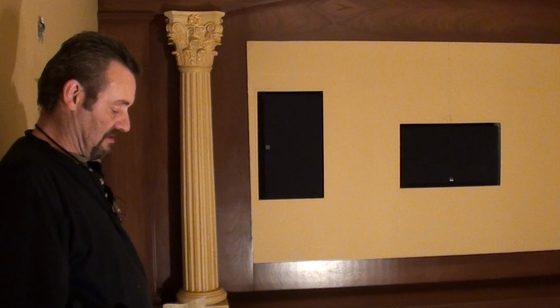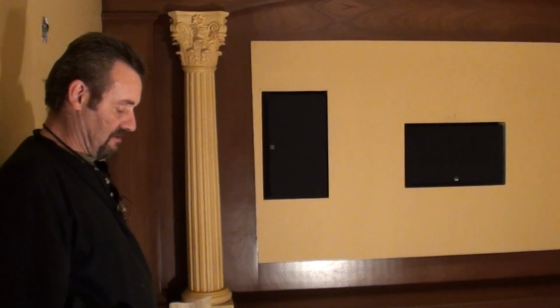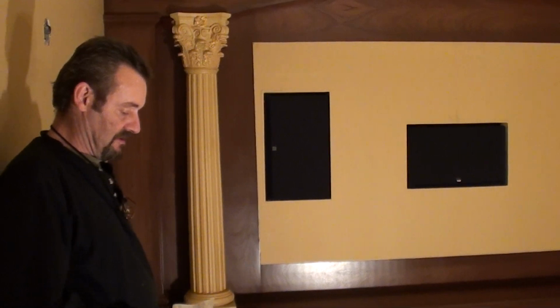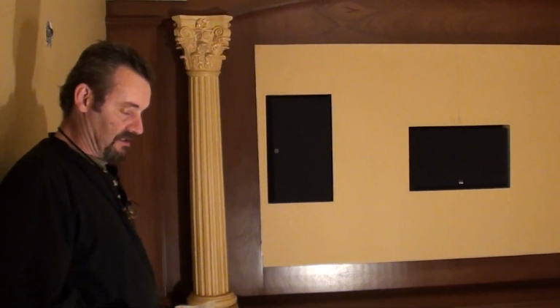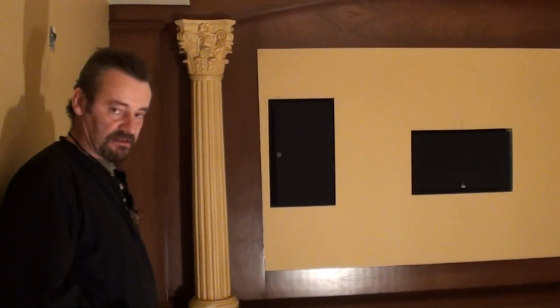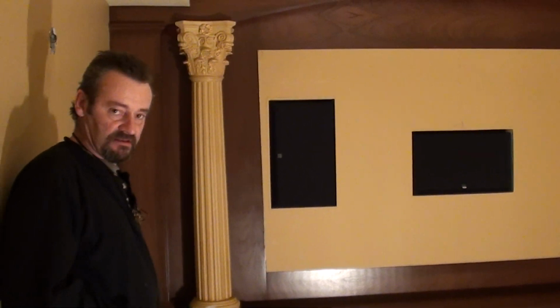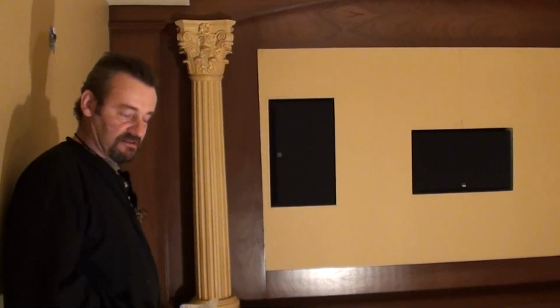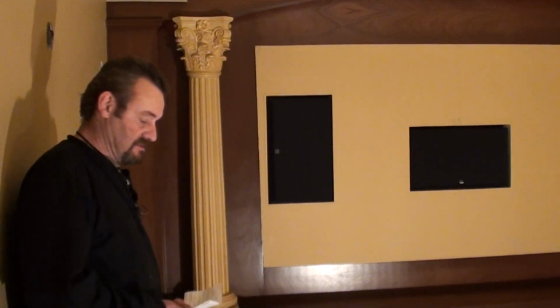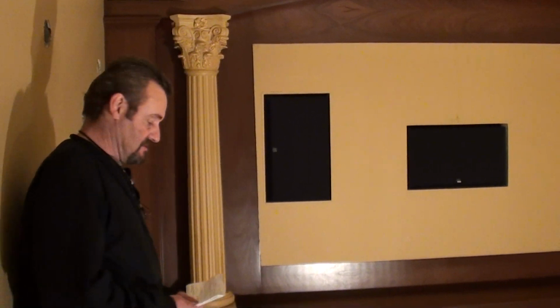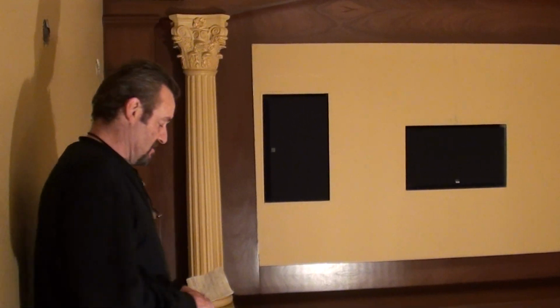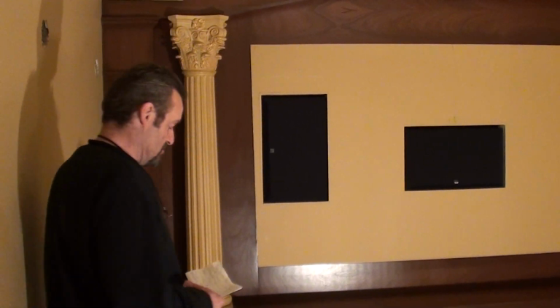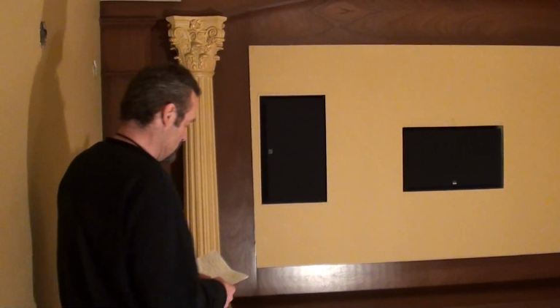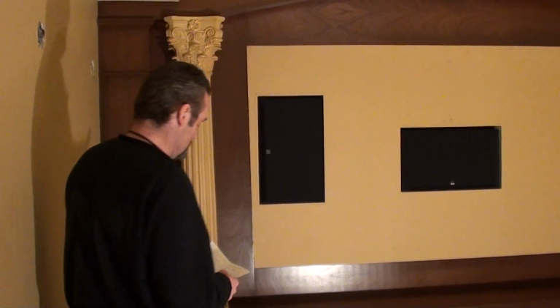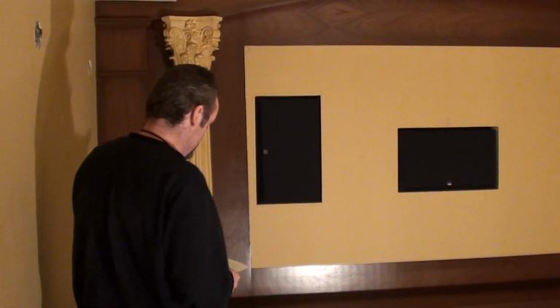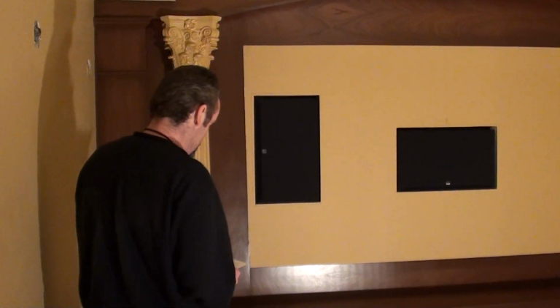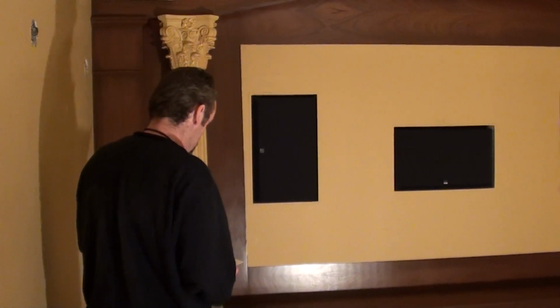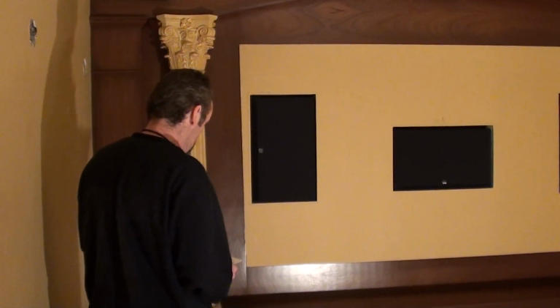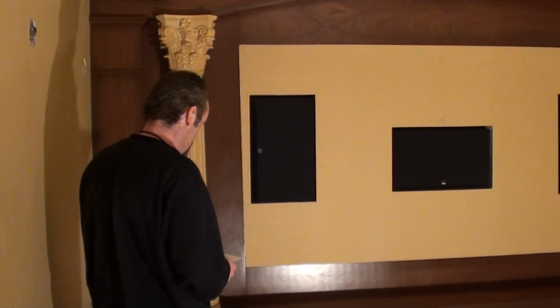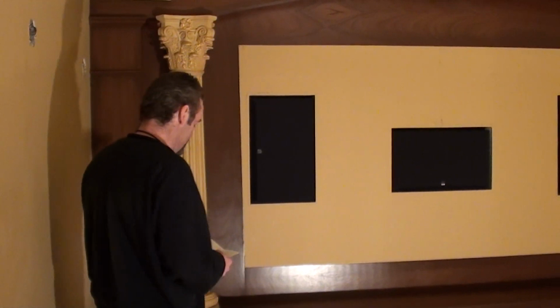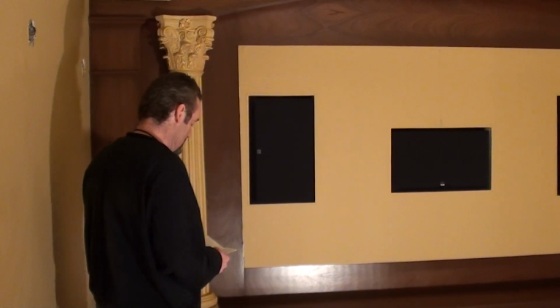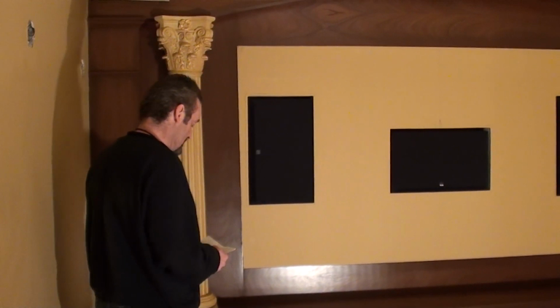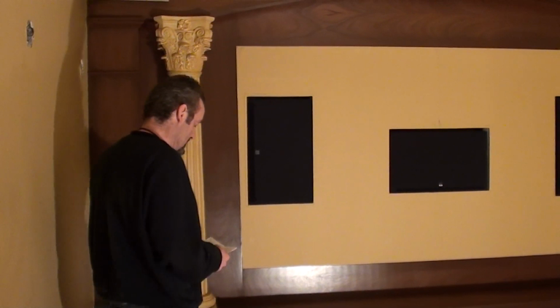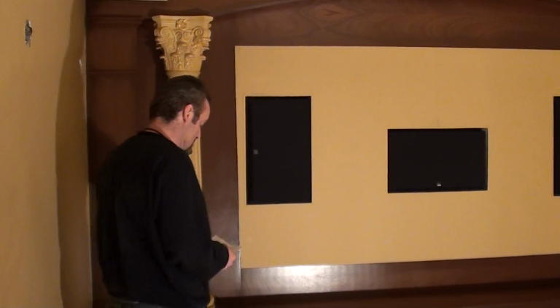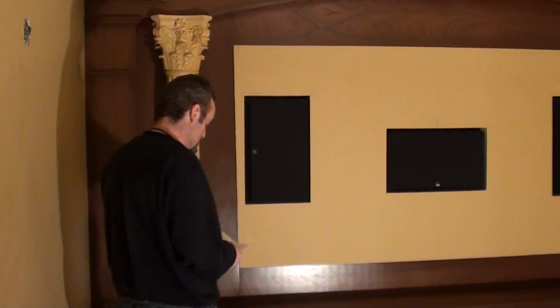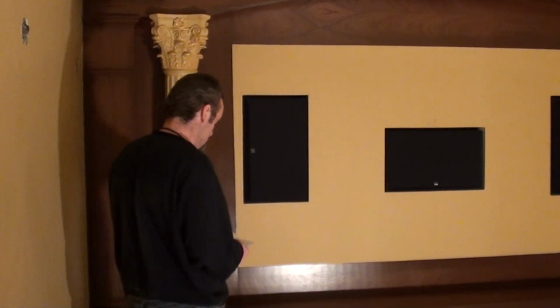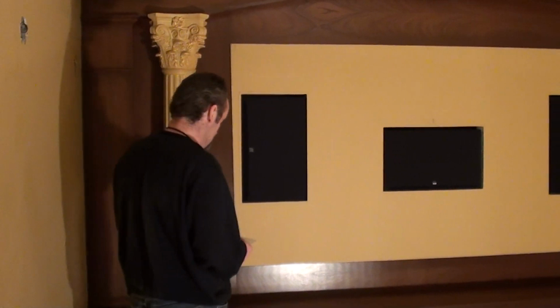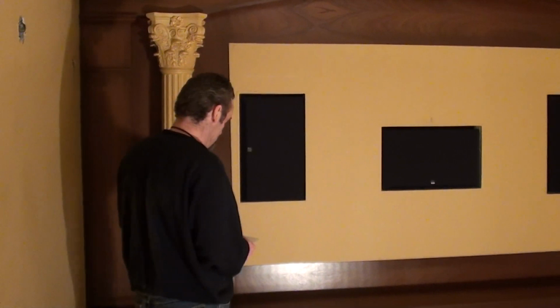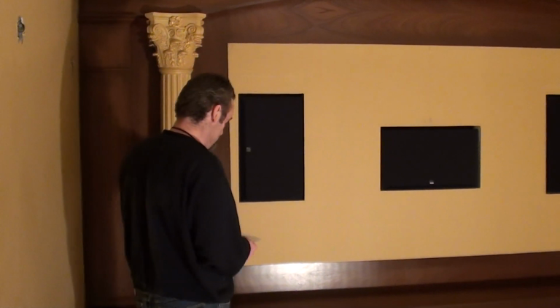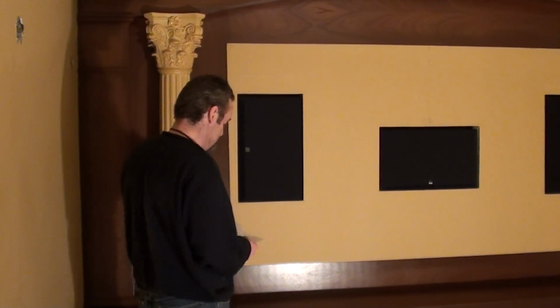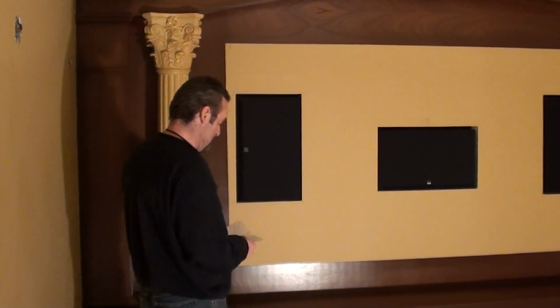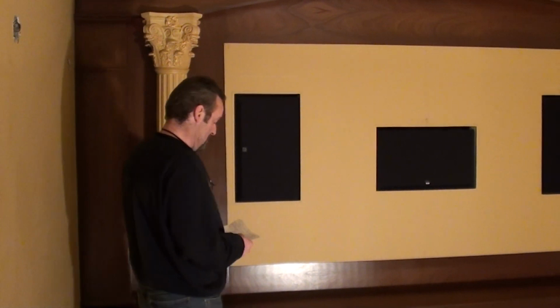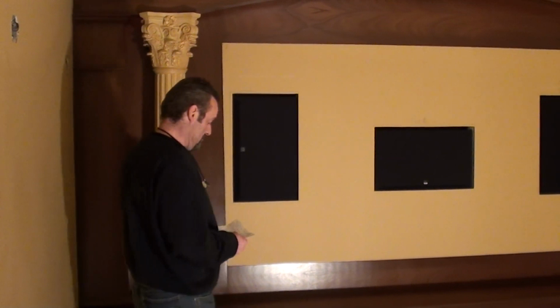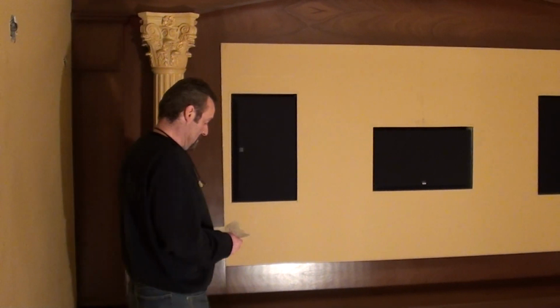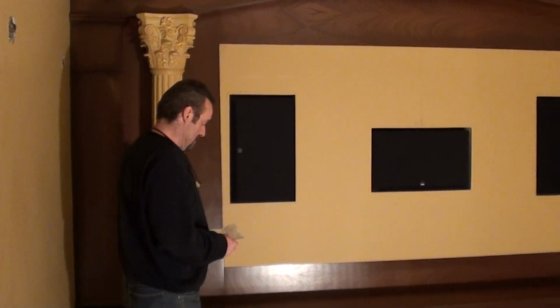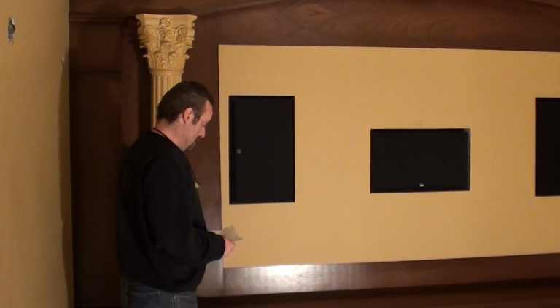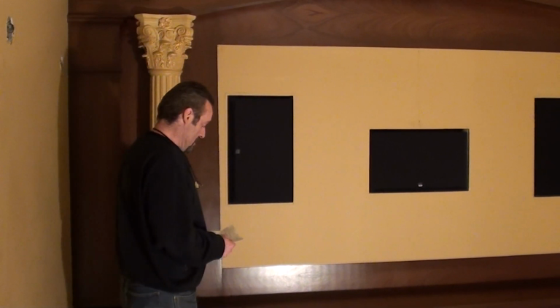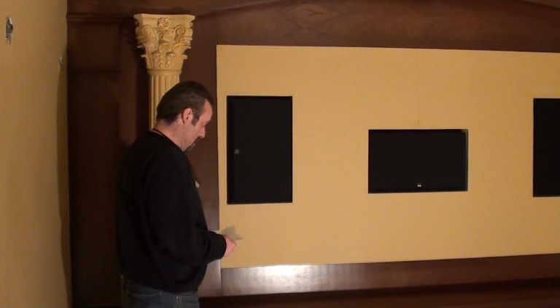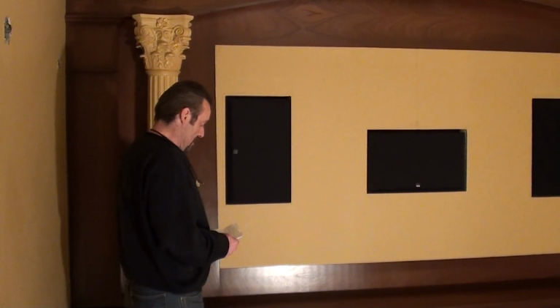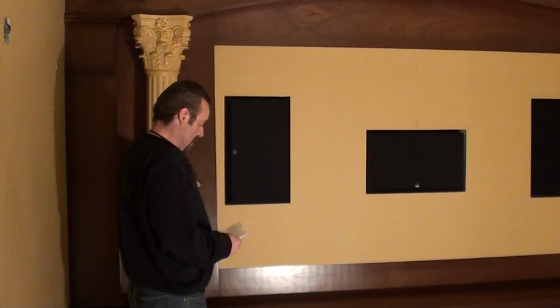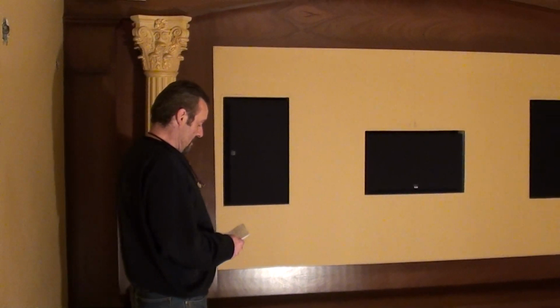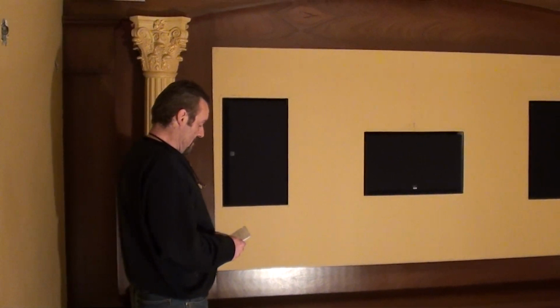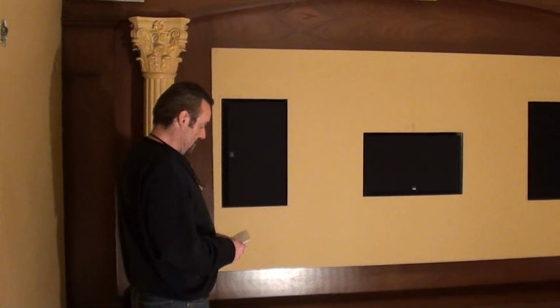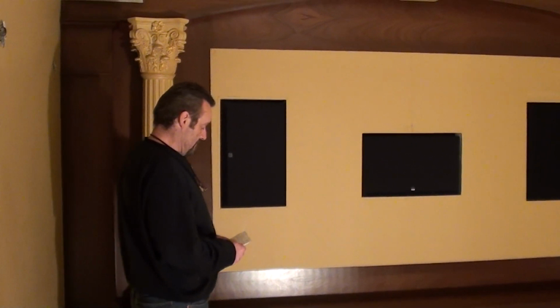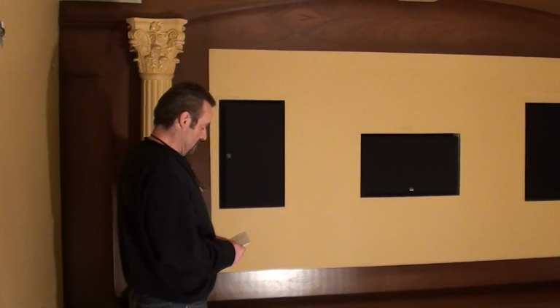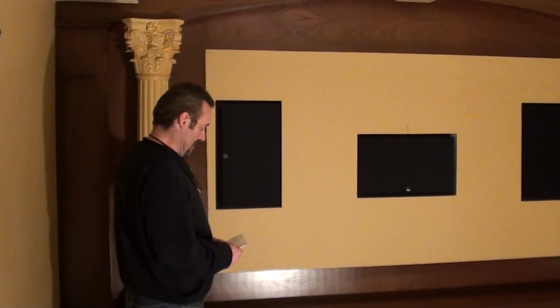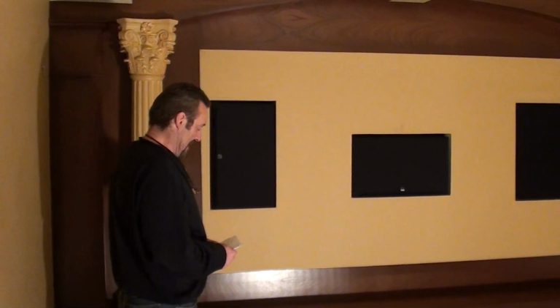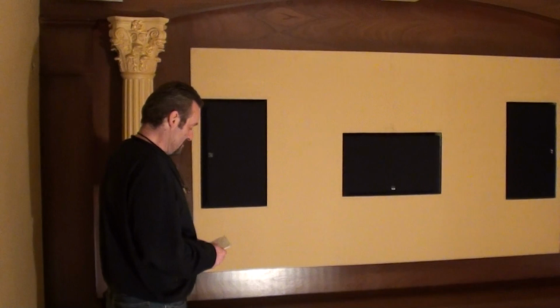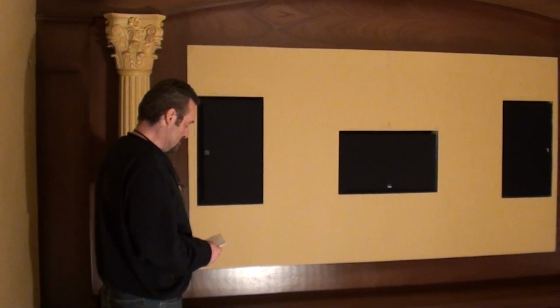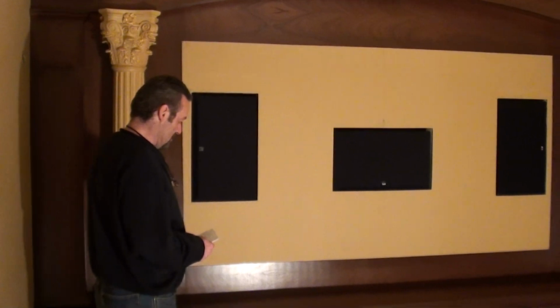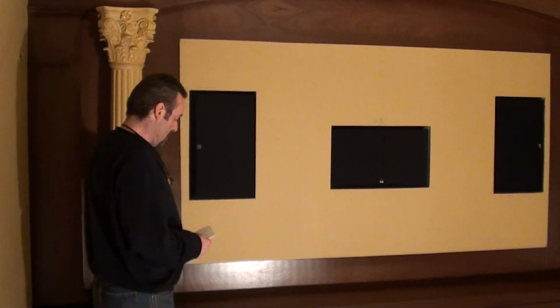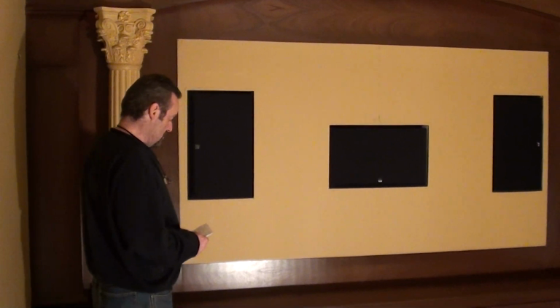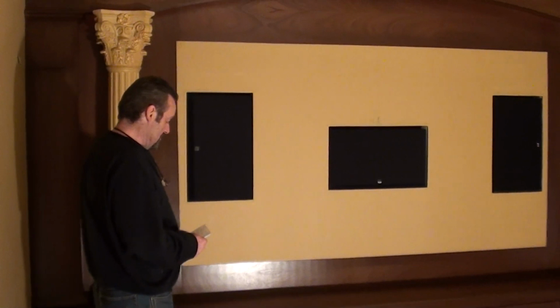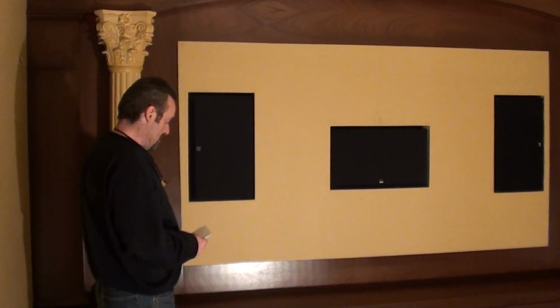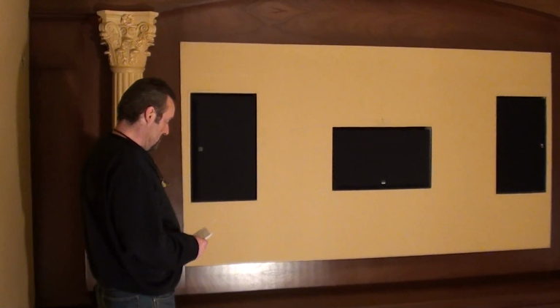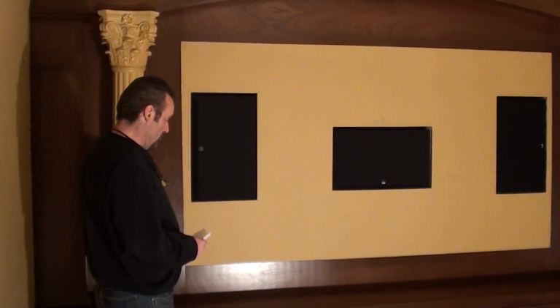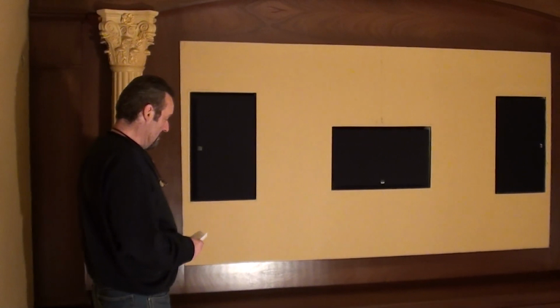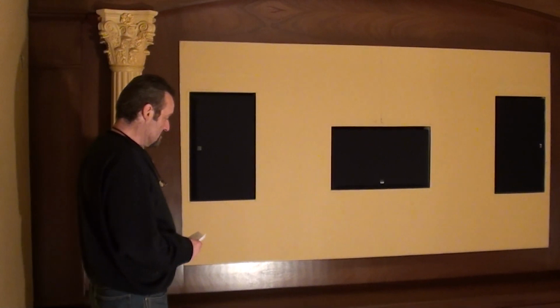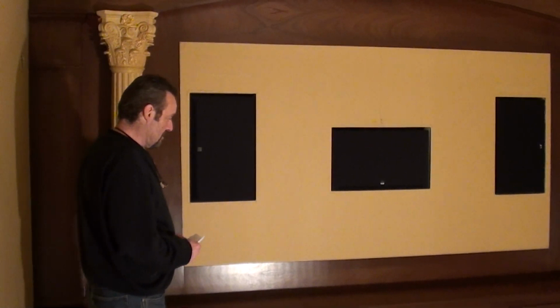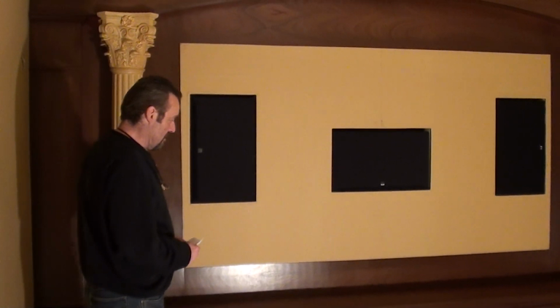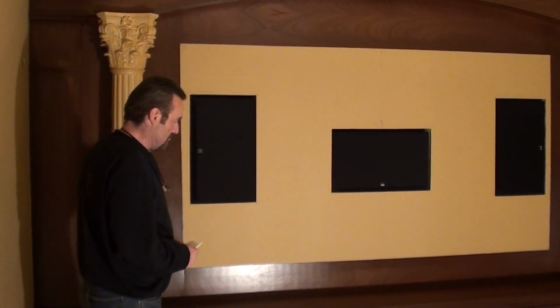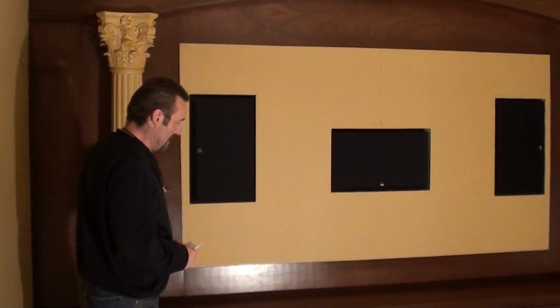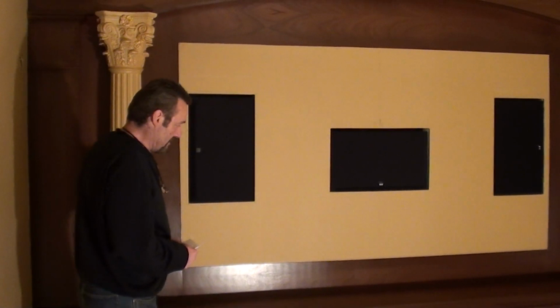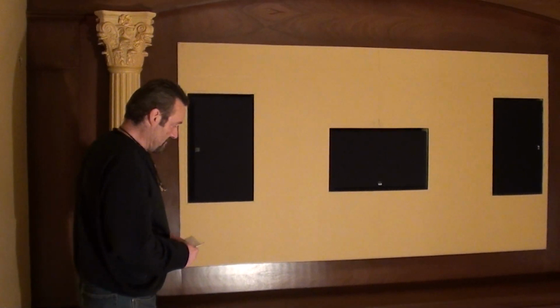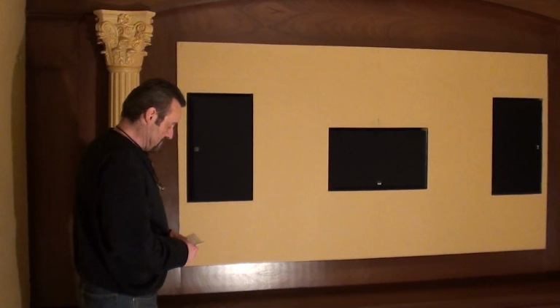Hey, this is a short video of a custom-made Presenia. It has automated wainscoting panels.